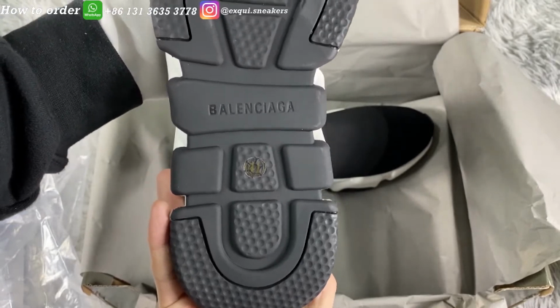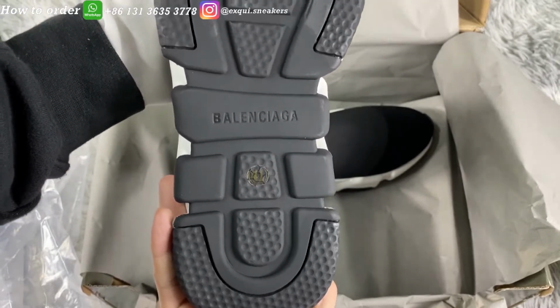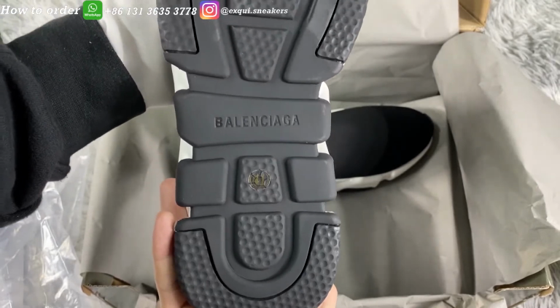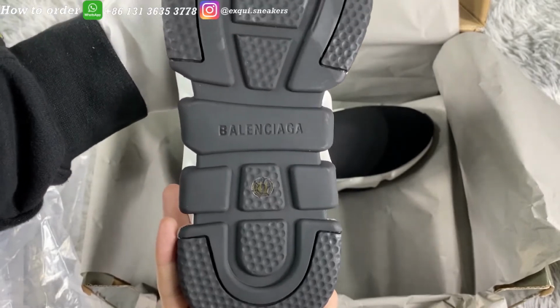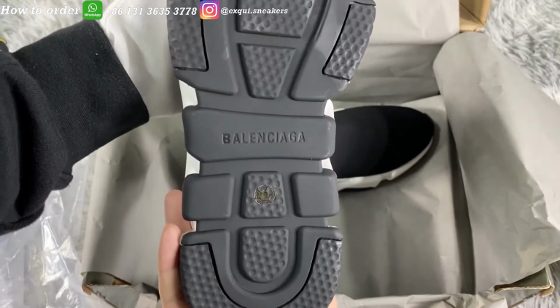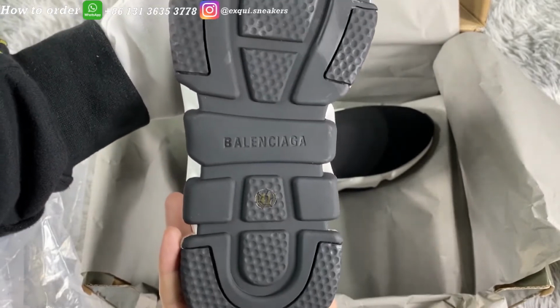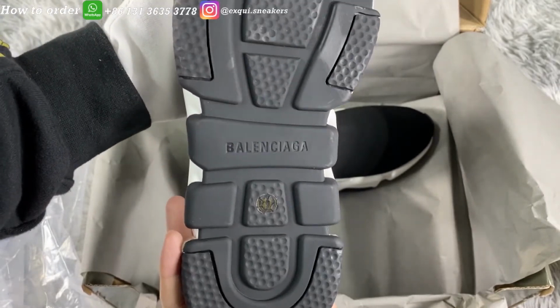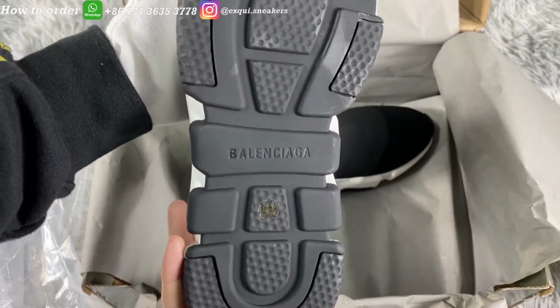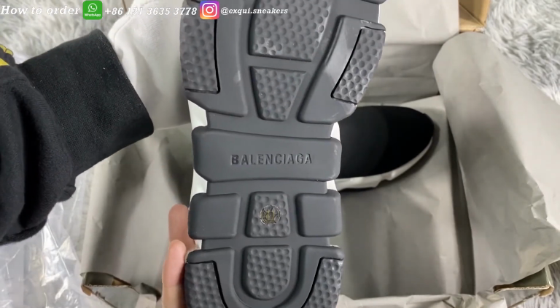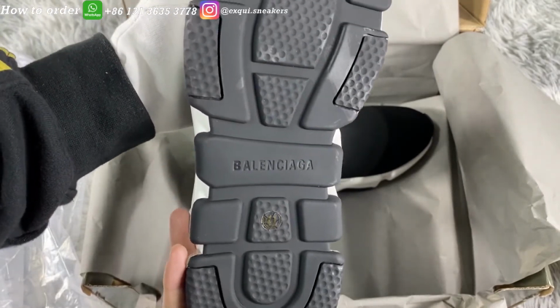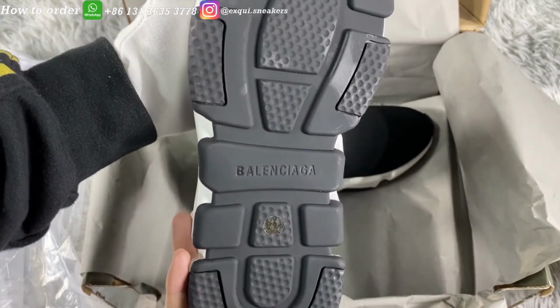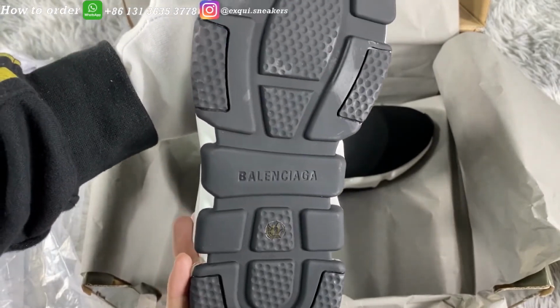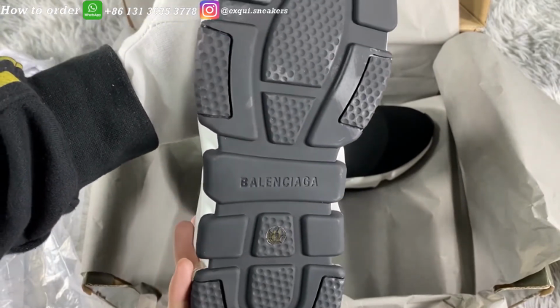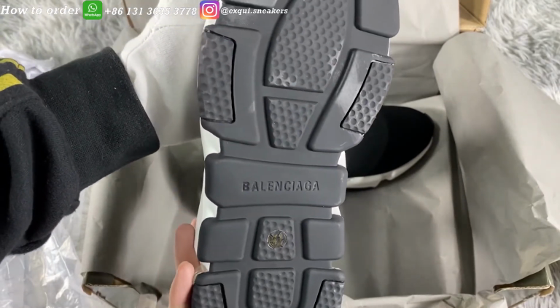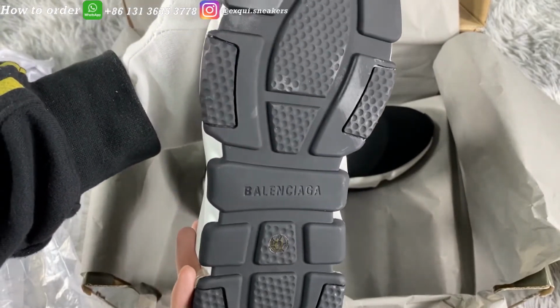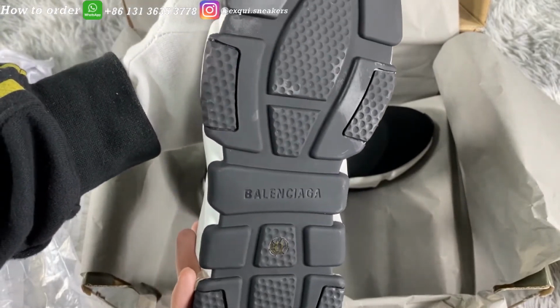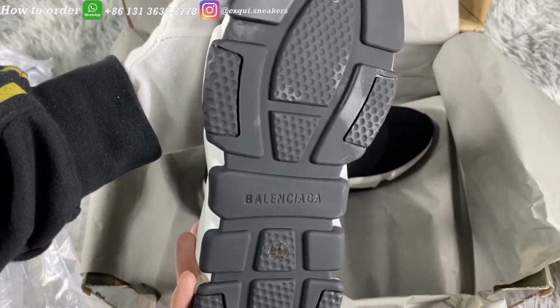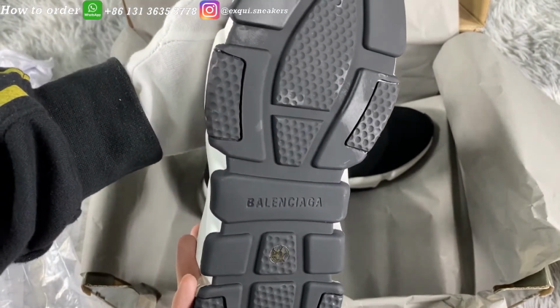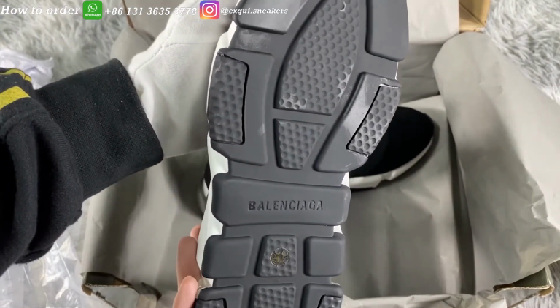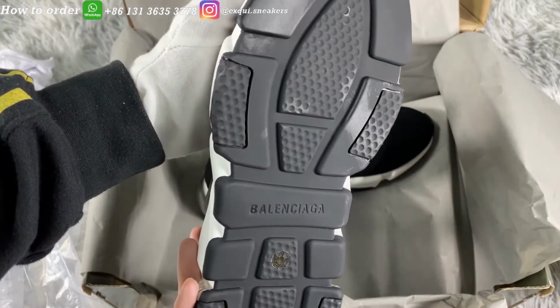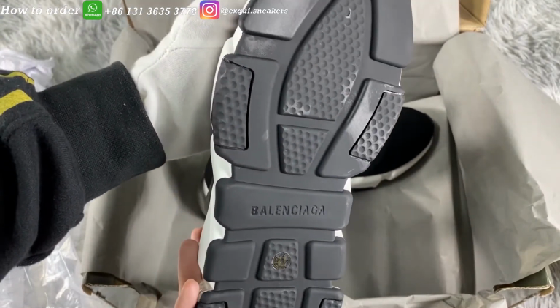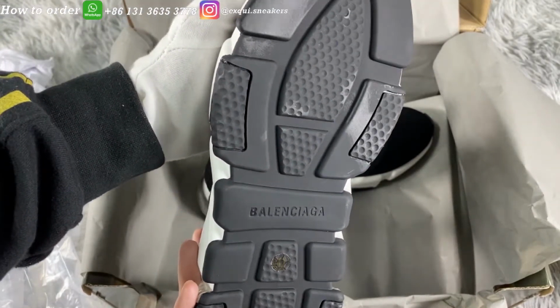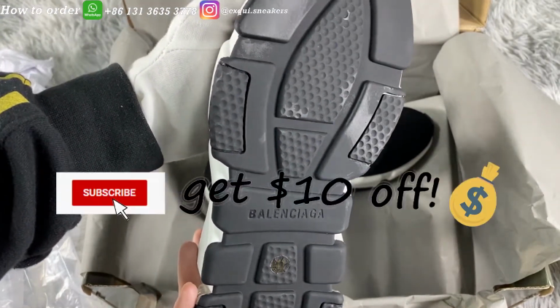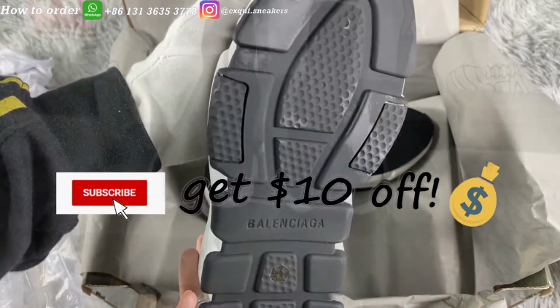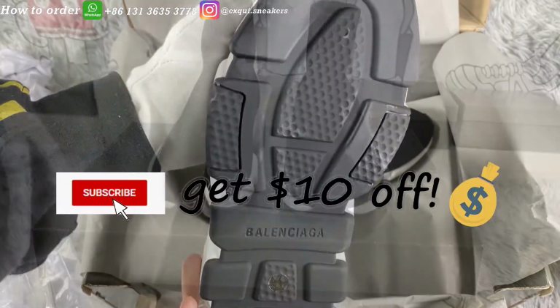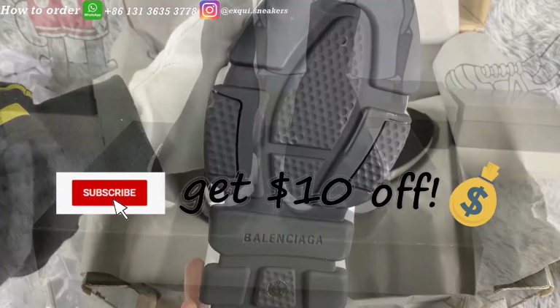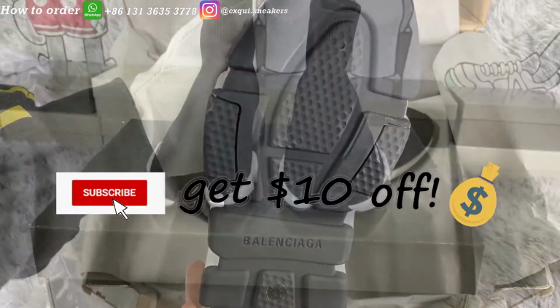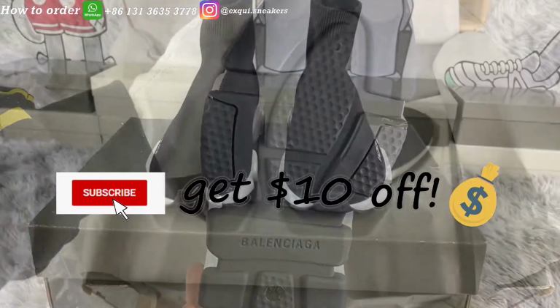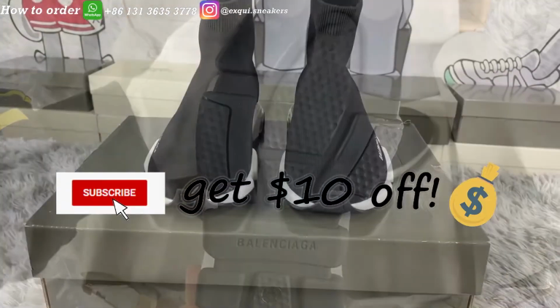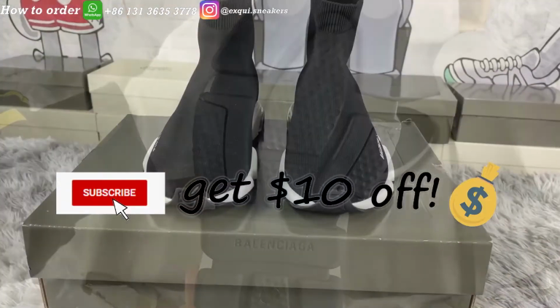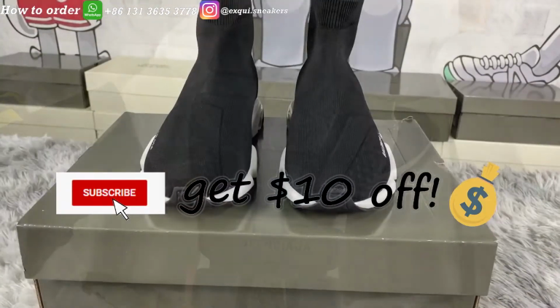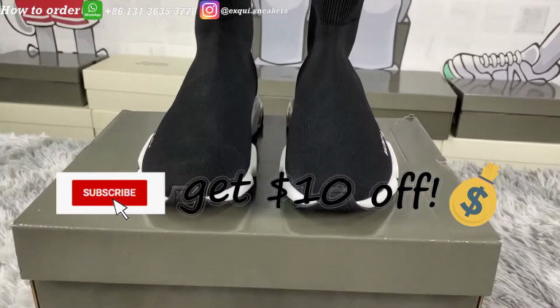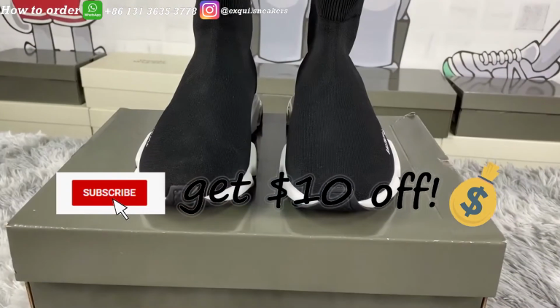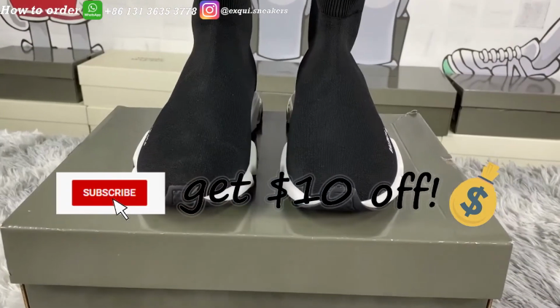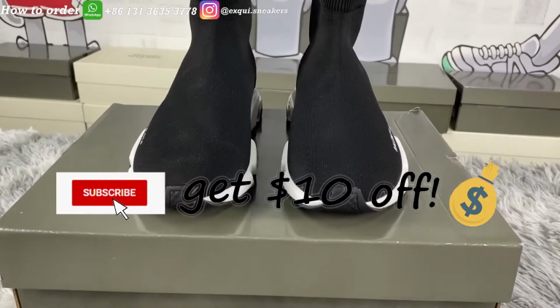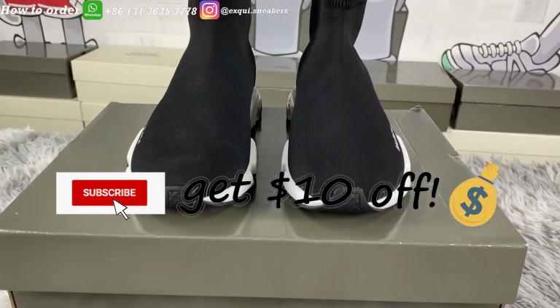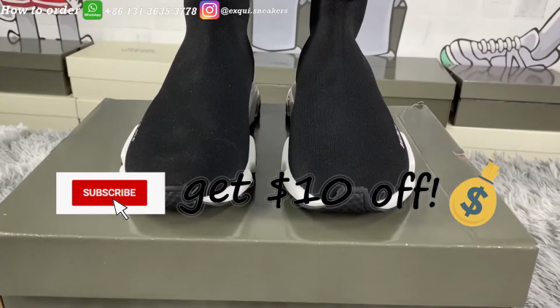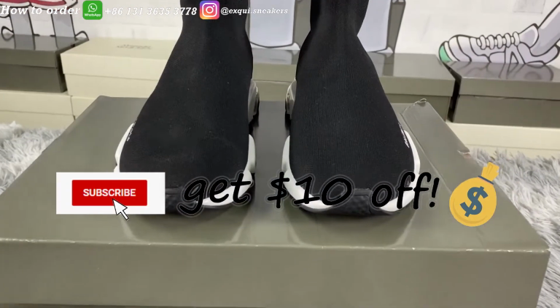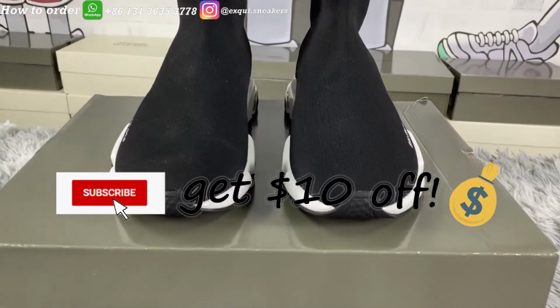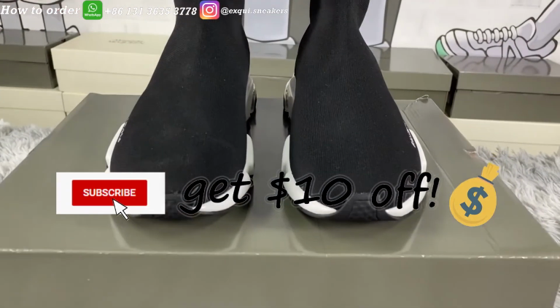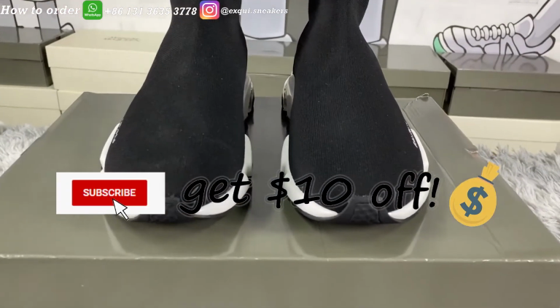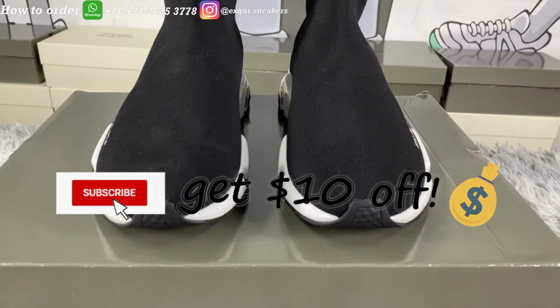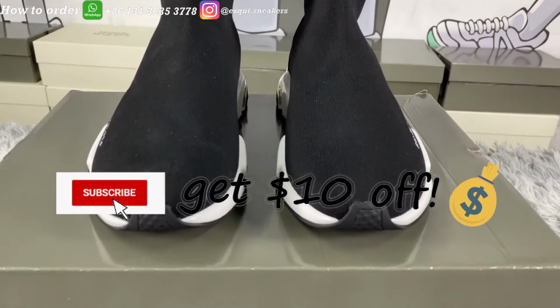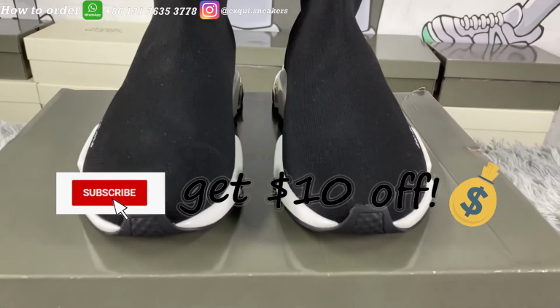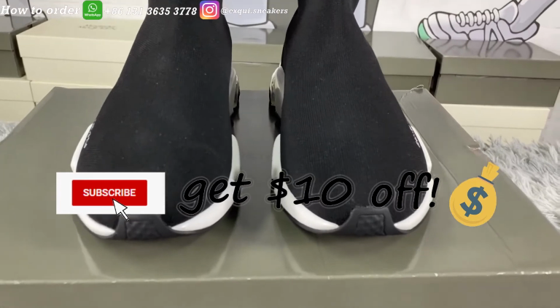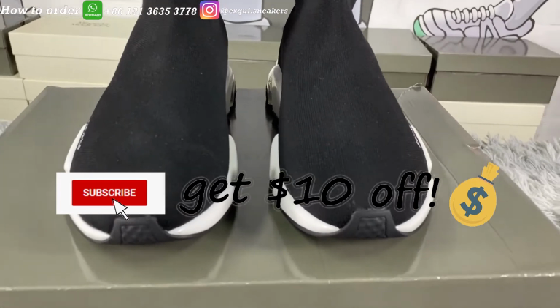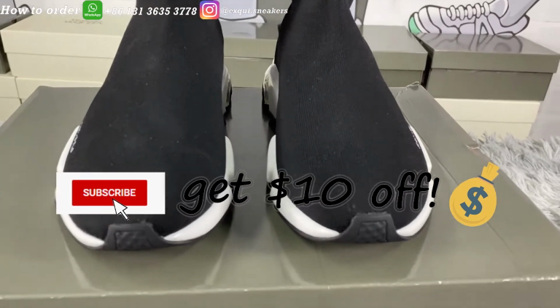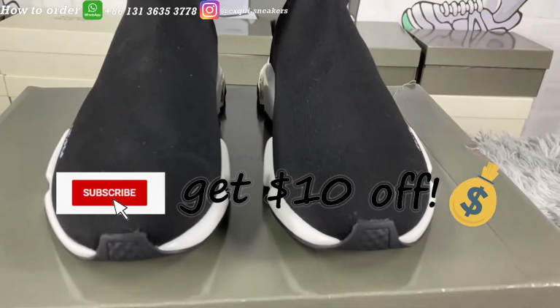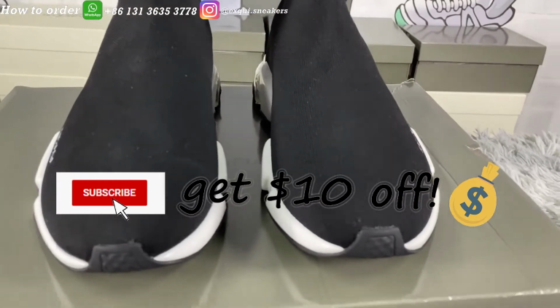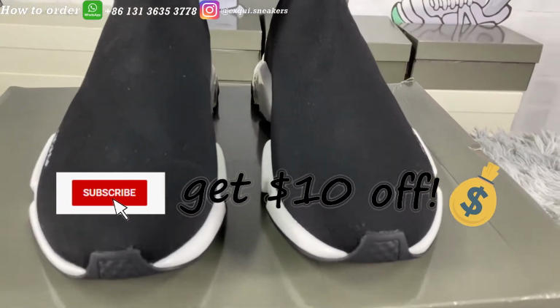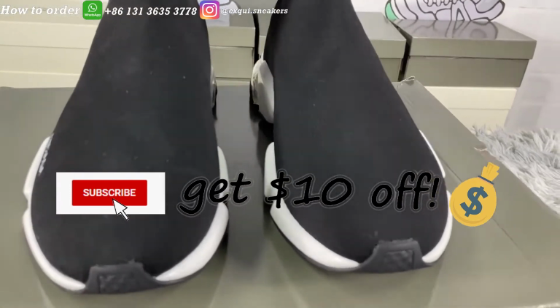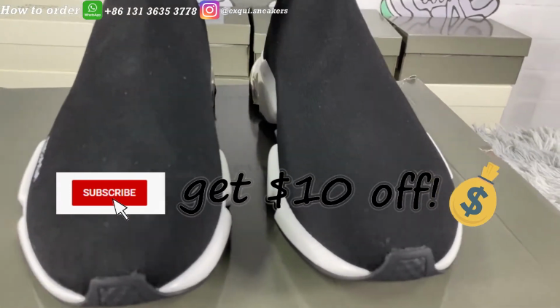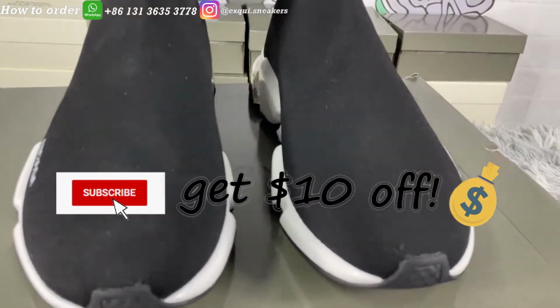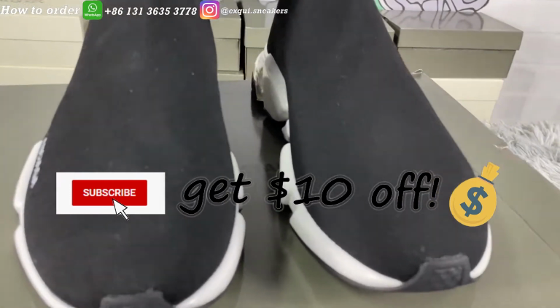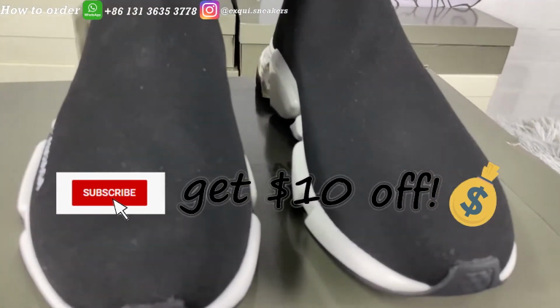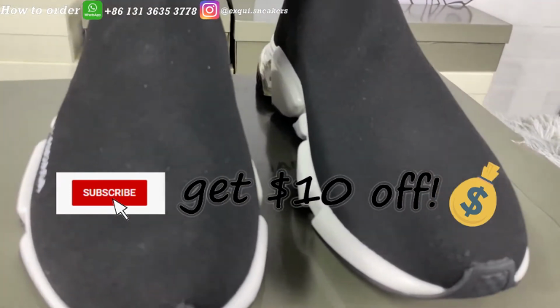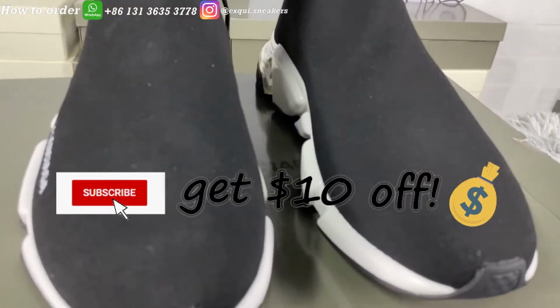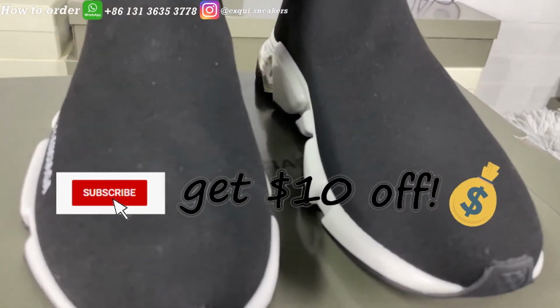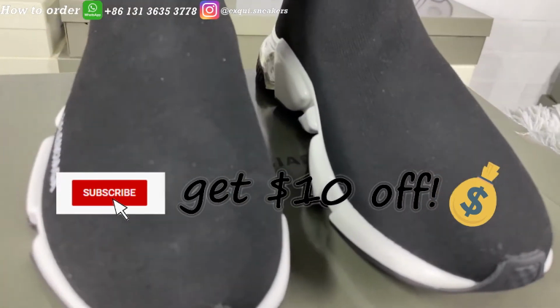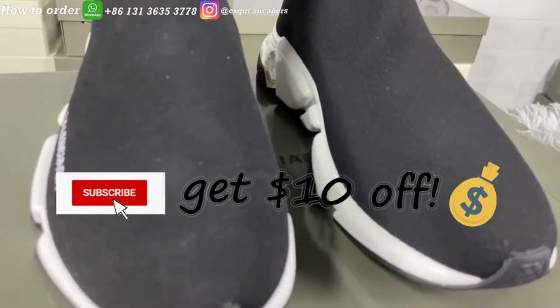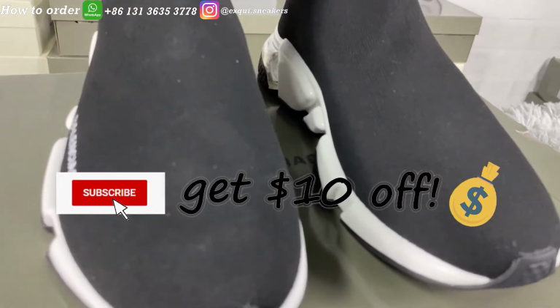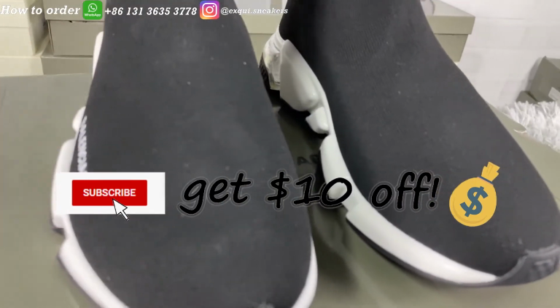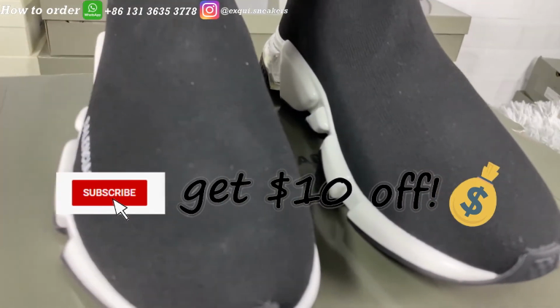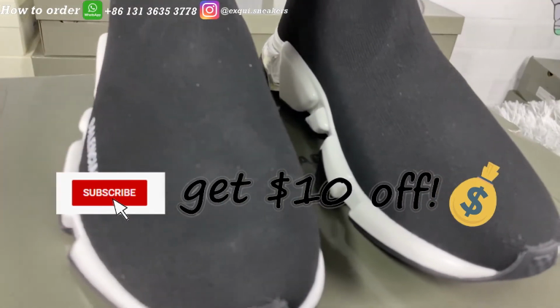Thank you guys for watching. Subscribe to my channel to get a $10 discount and see more unboxing videos.